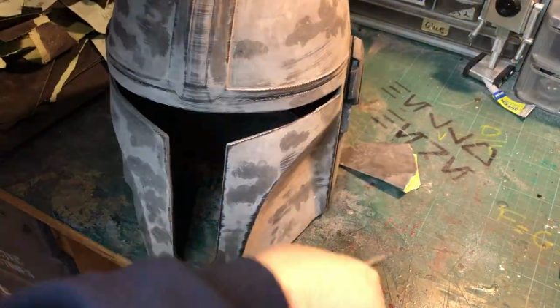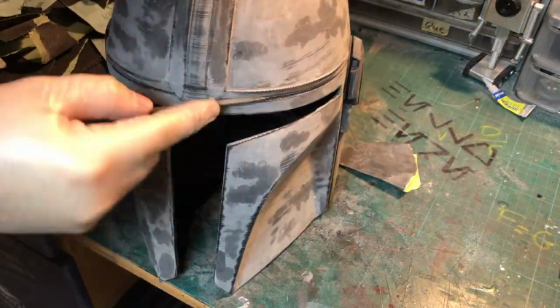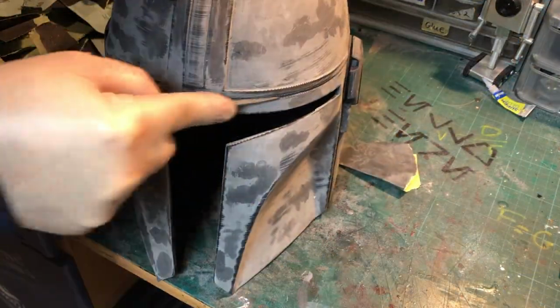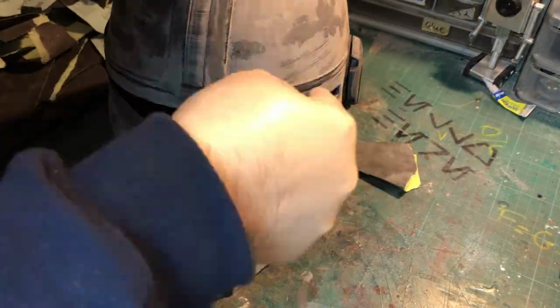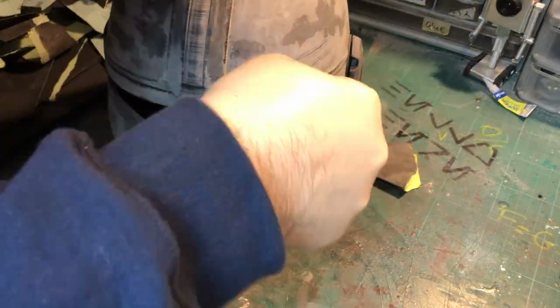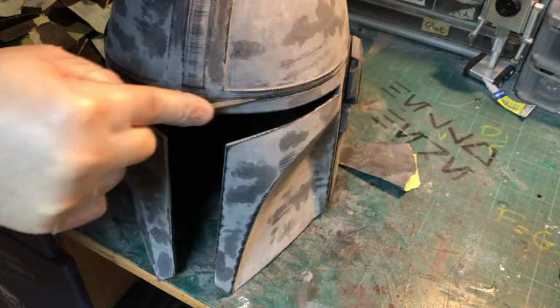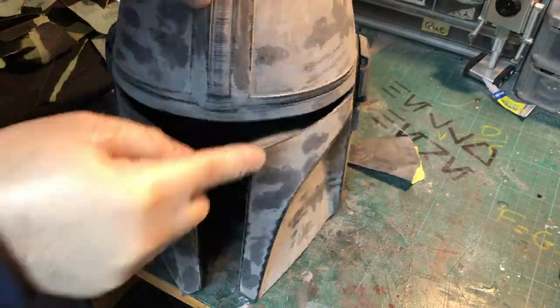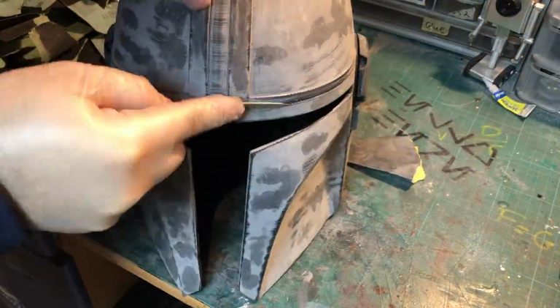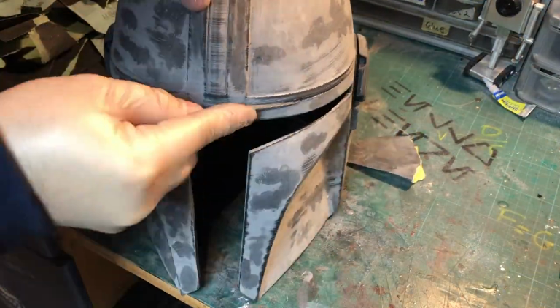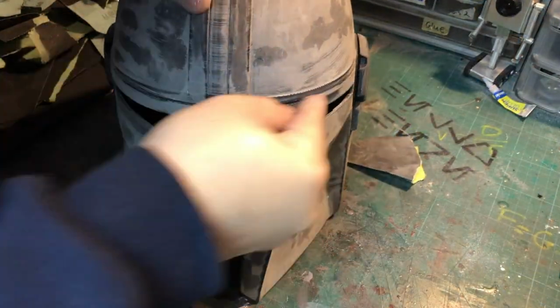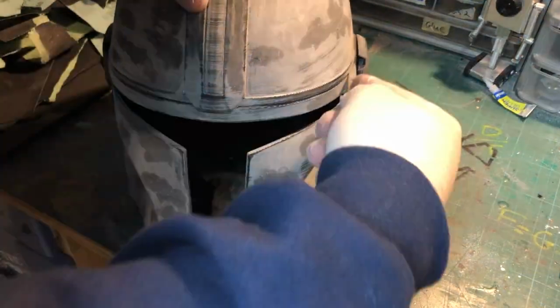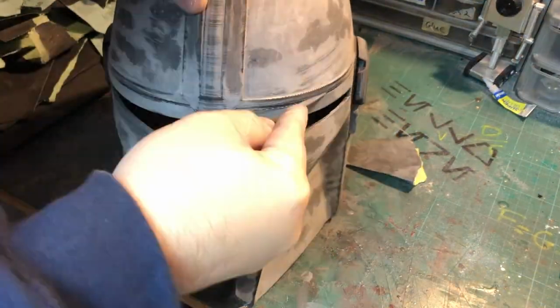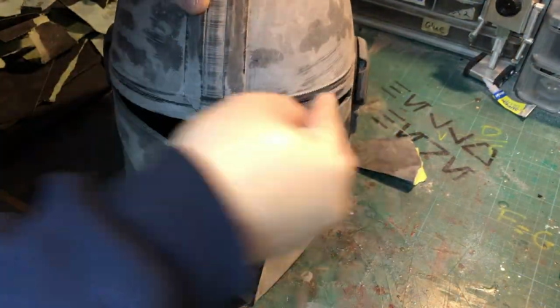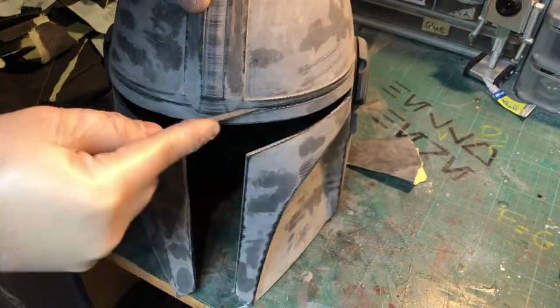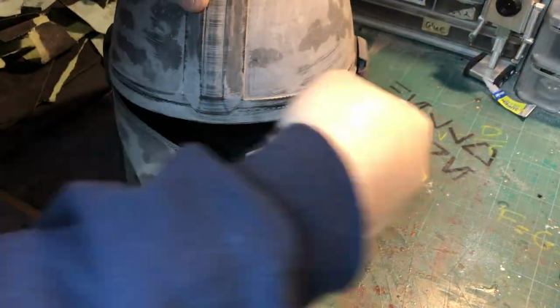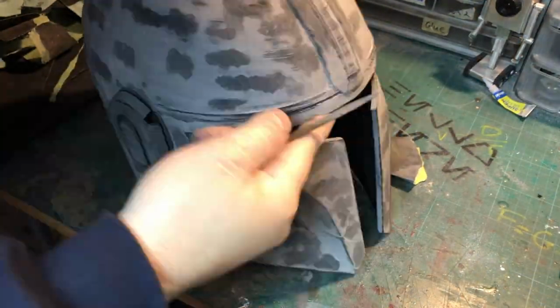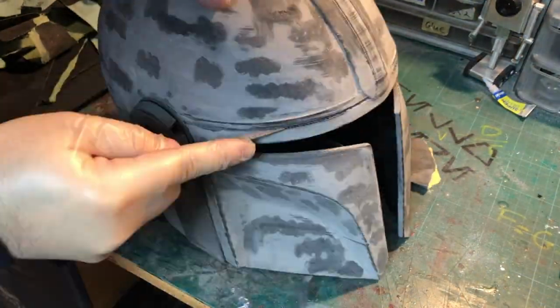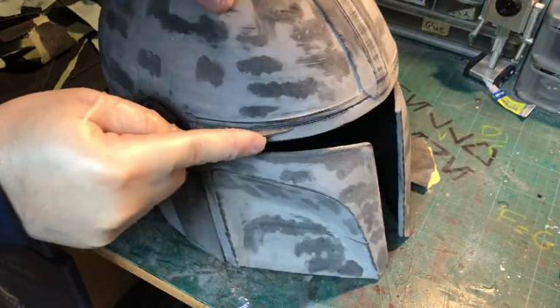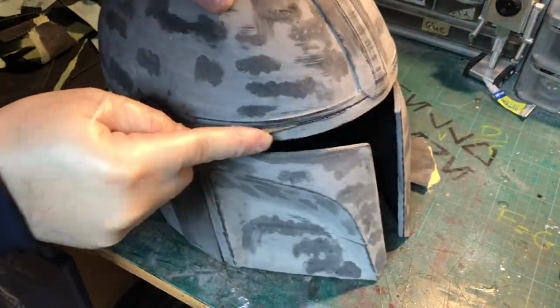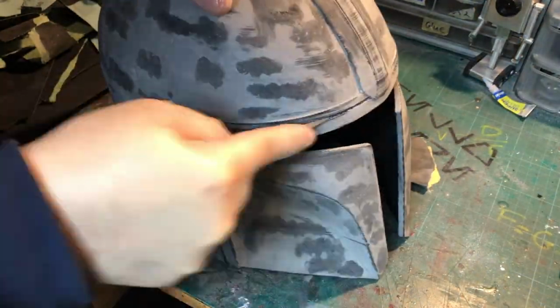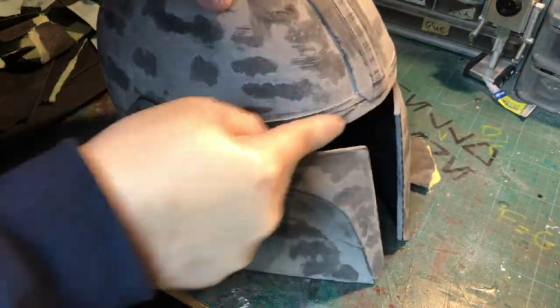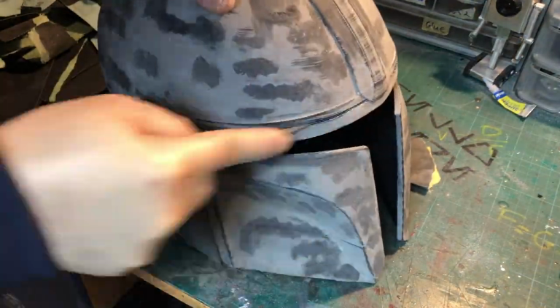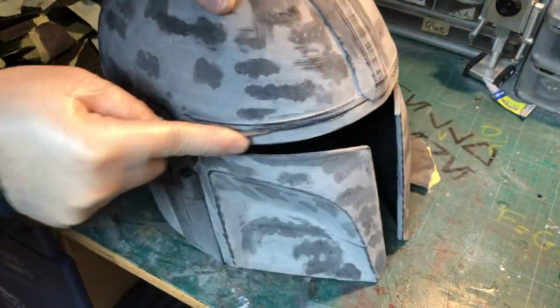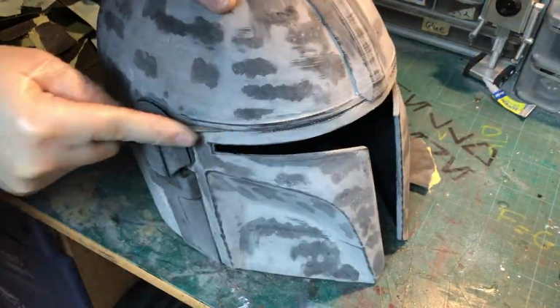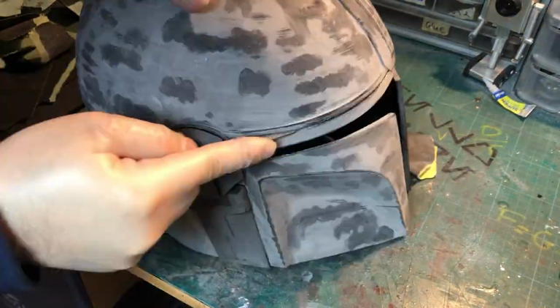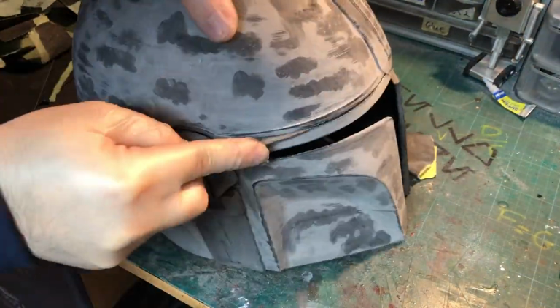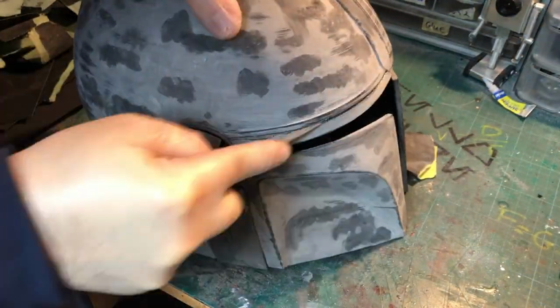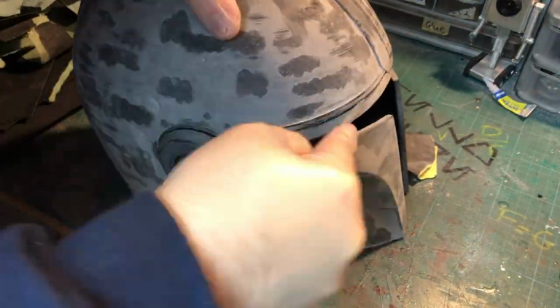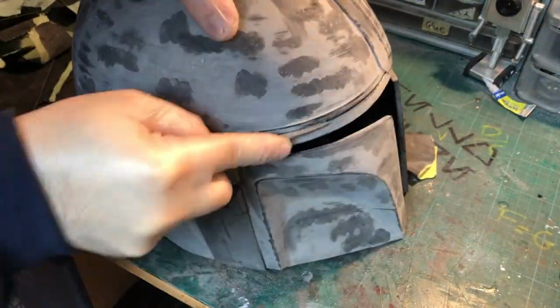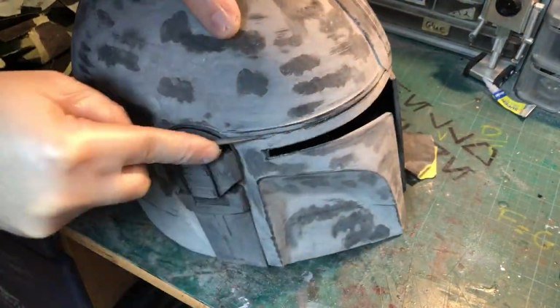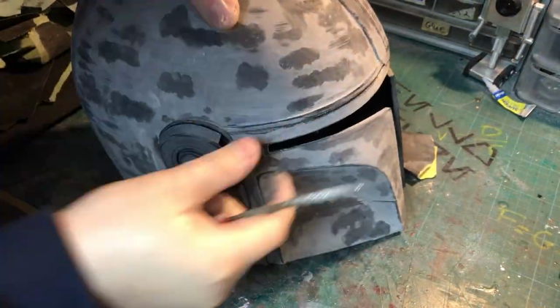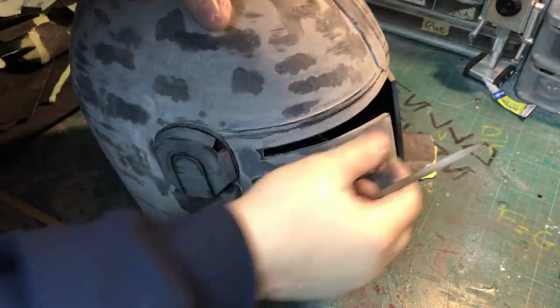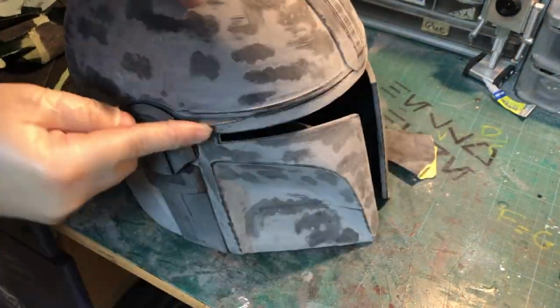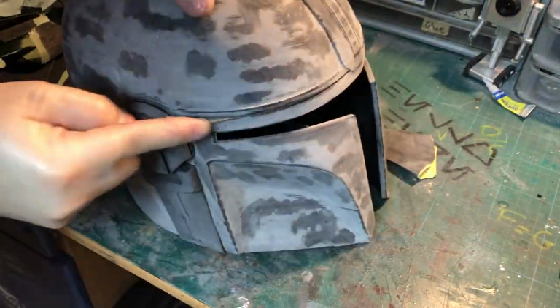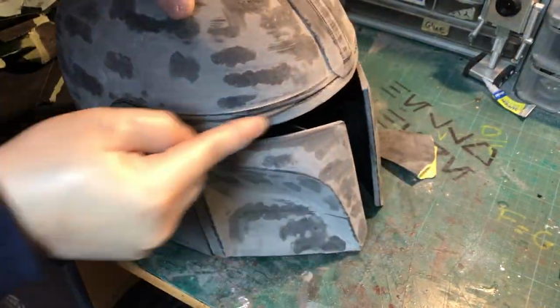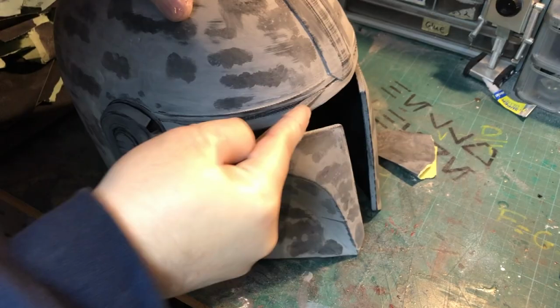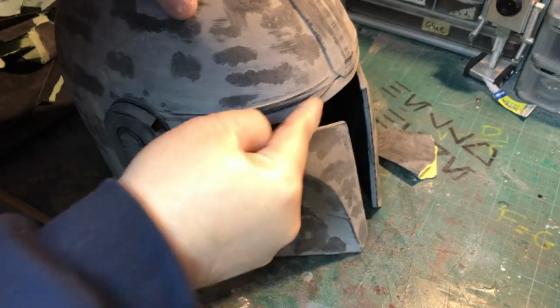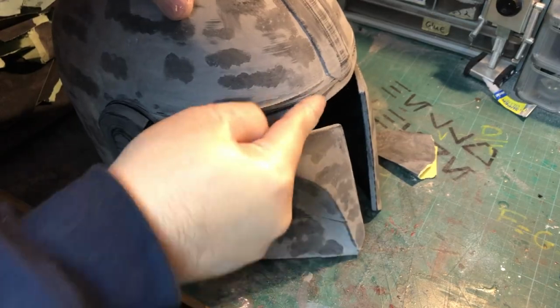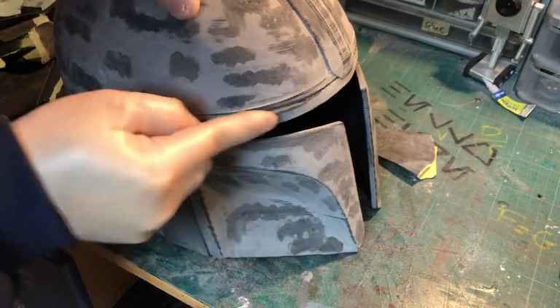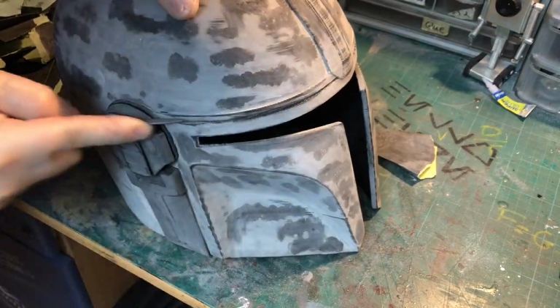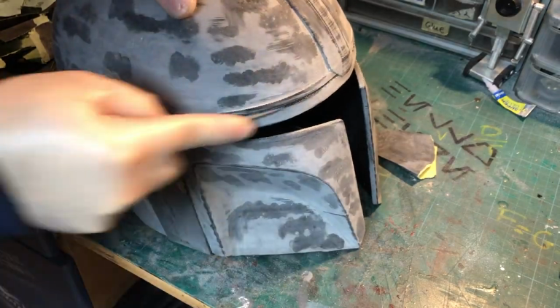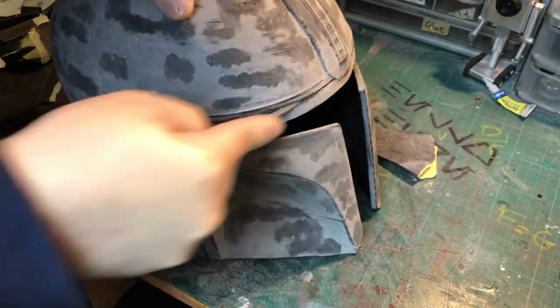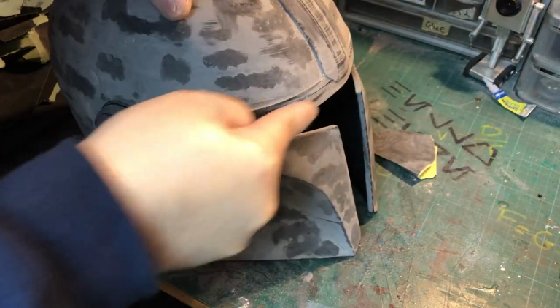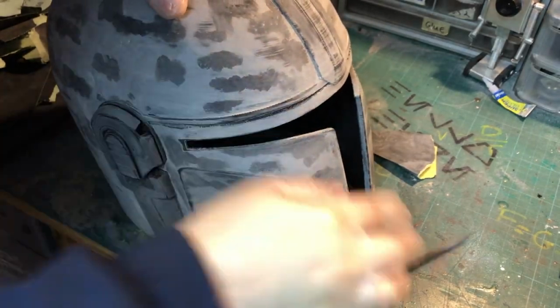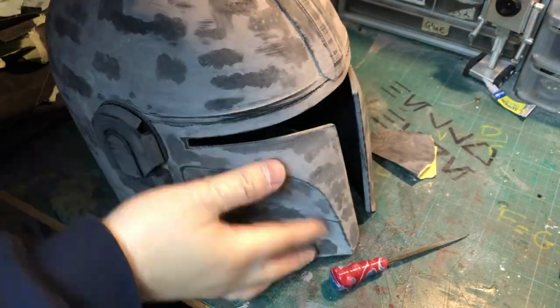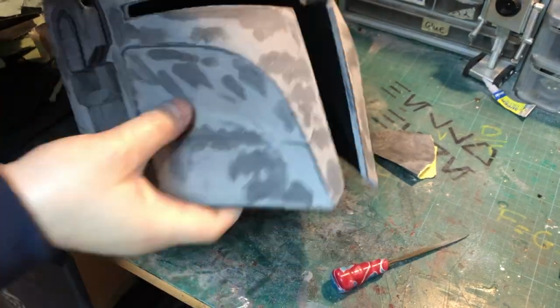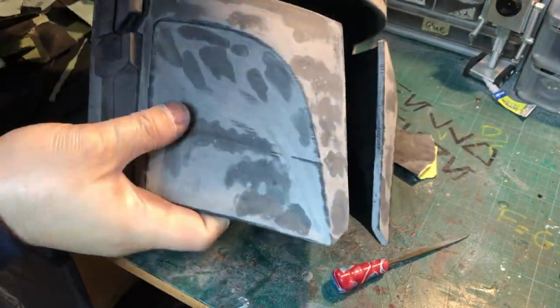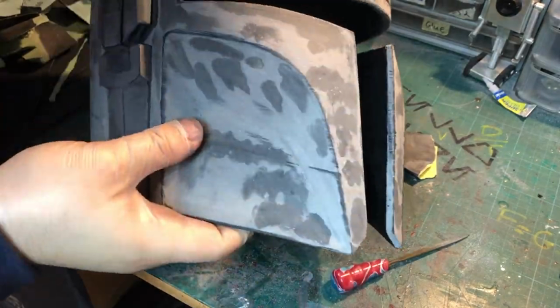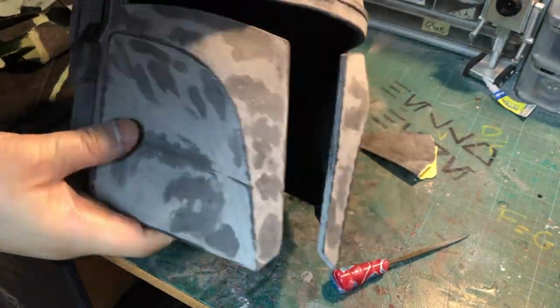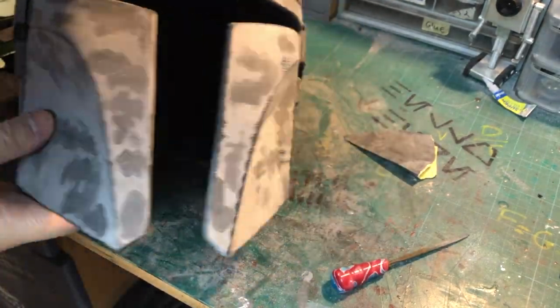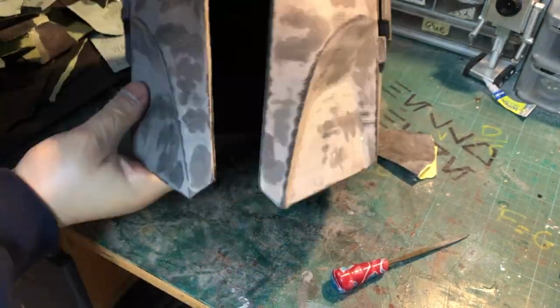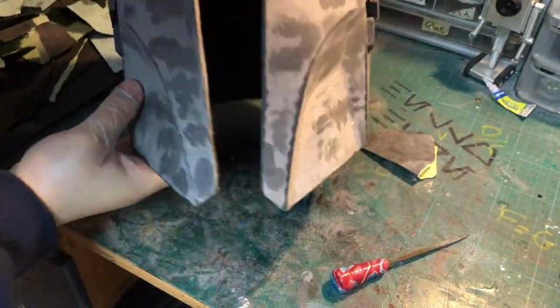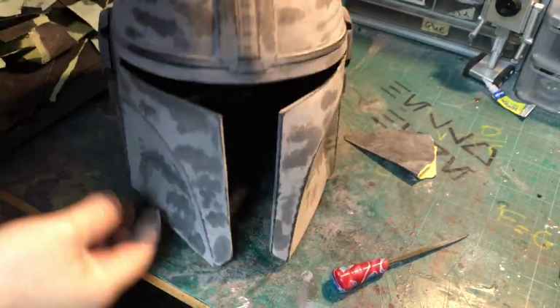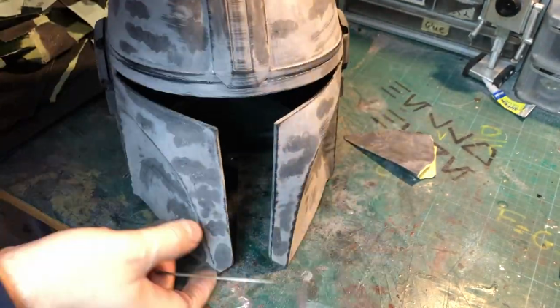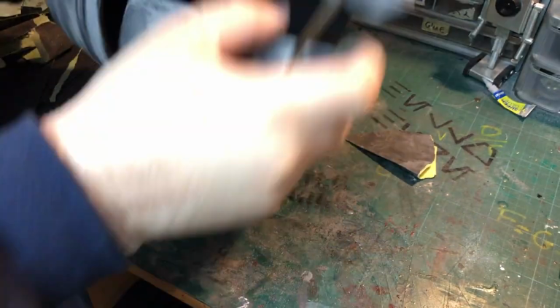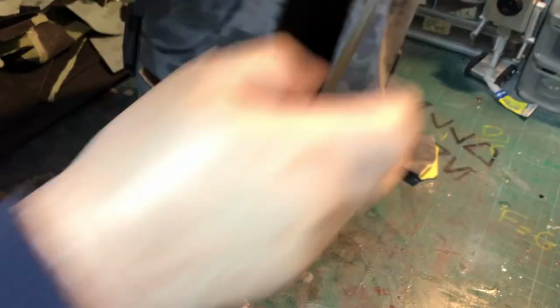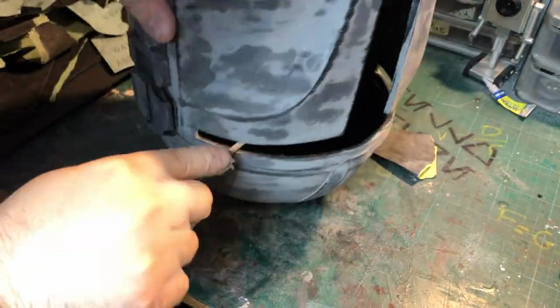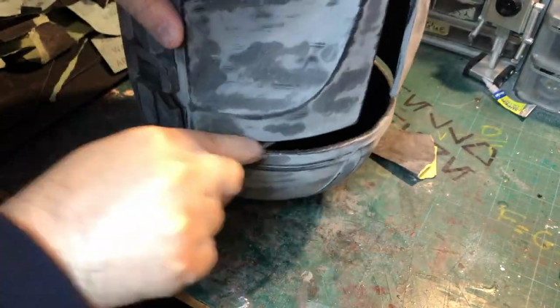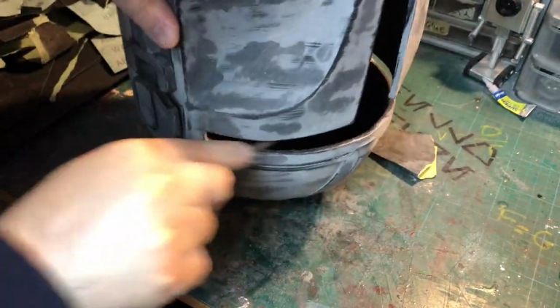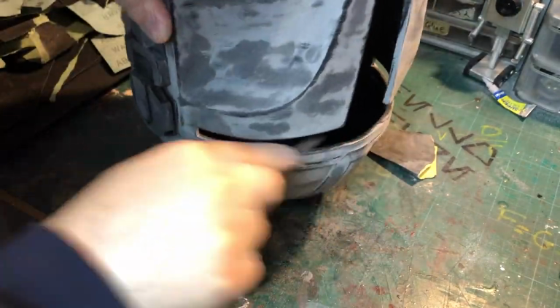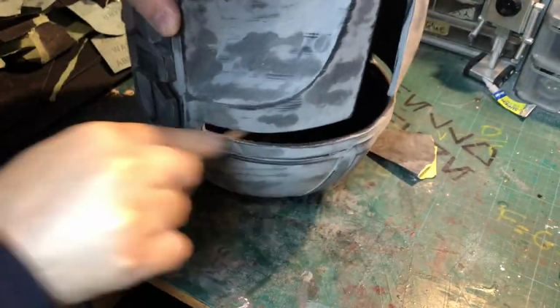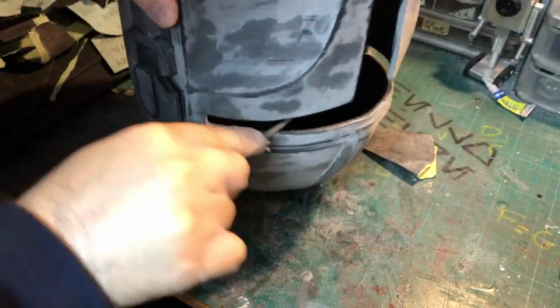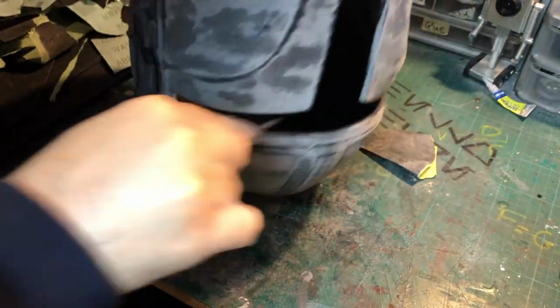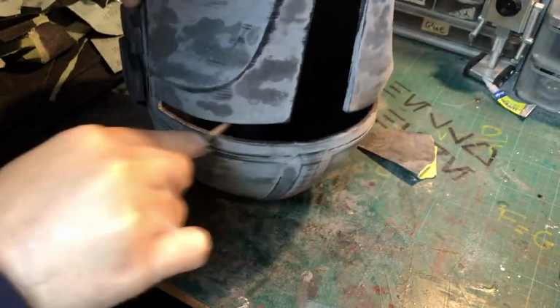Then I went to some 1200 grit to get the surface ready for painting. After that was done I quickly used some needle files to make sure the inside shape of the visor didn't have any spots left from printing.